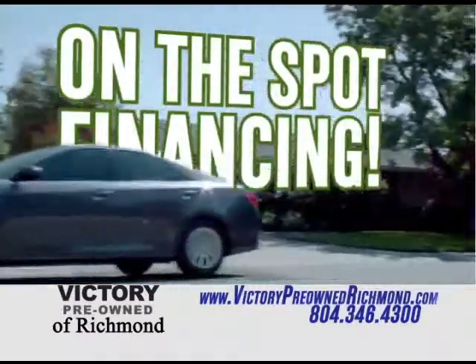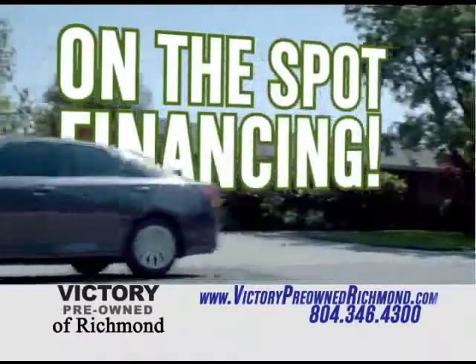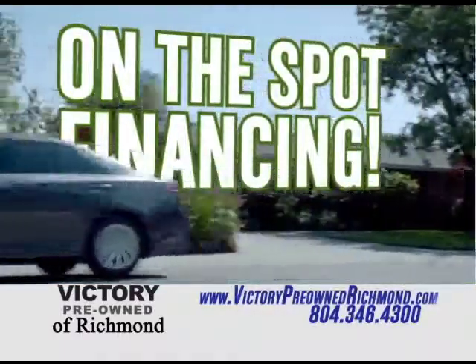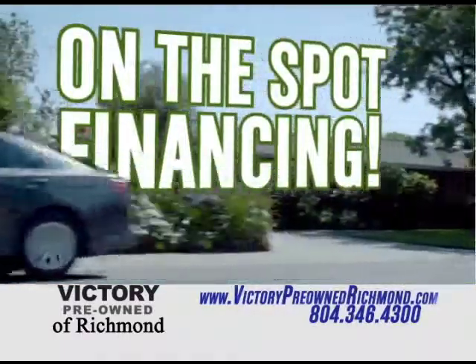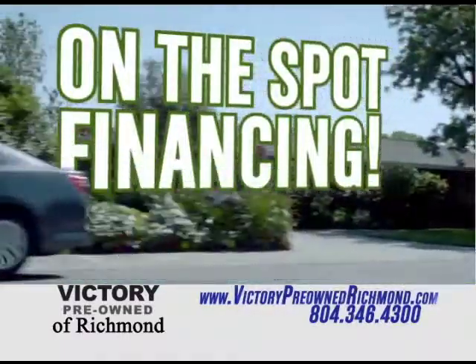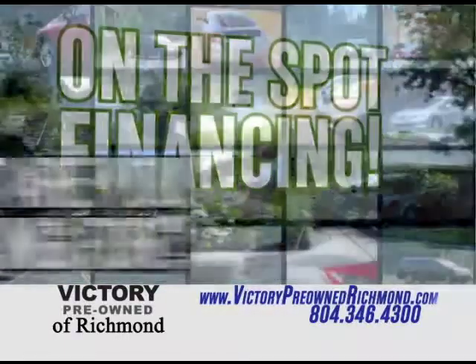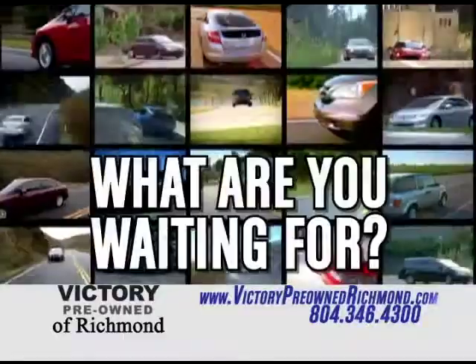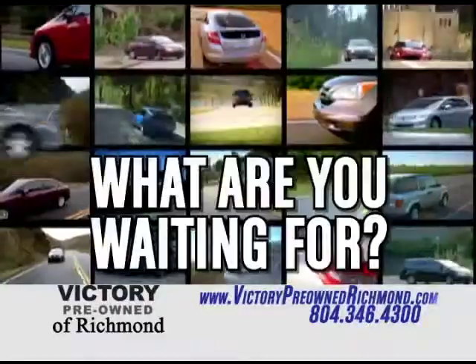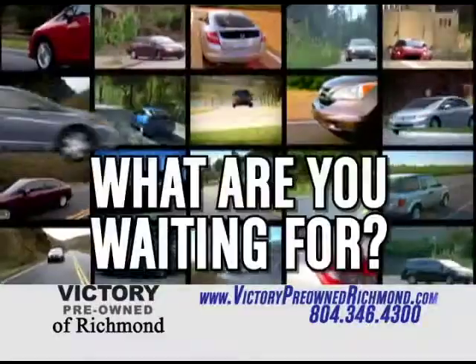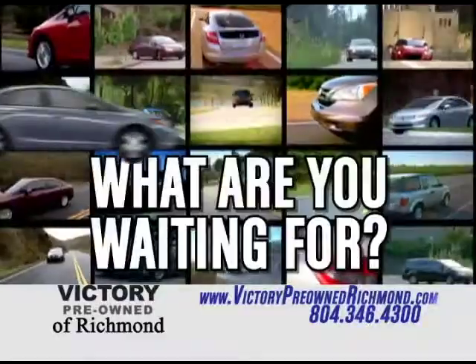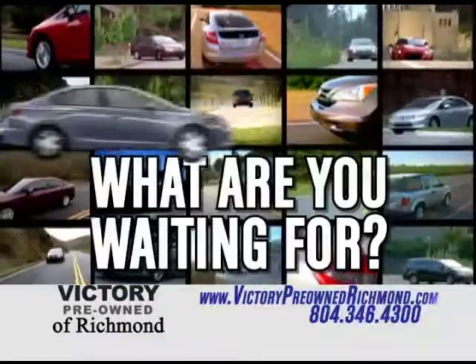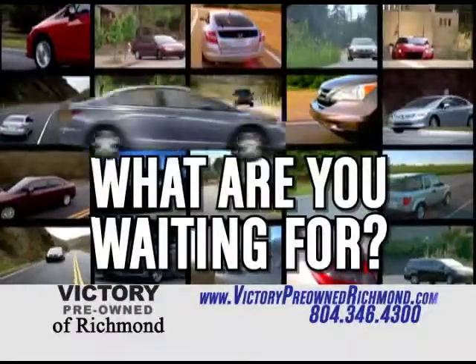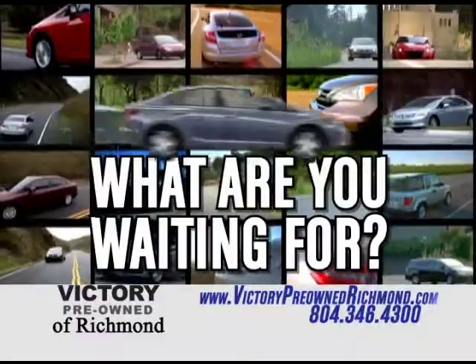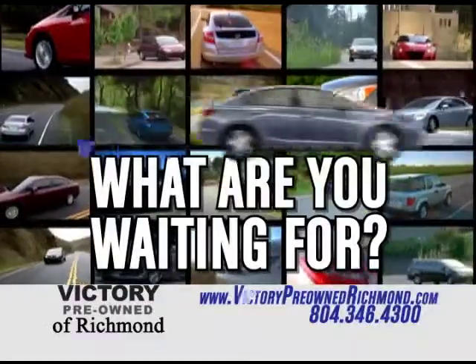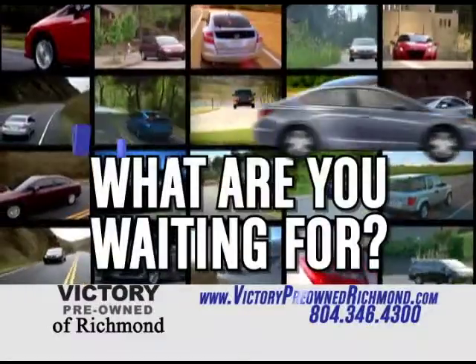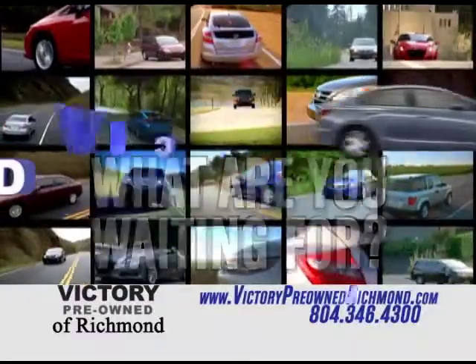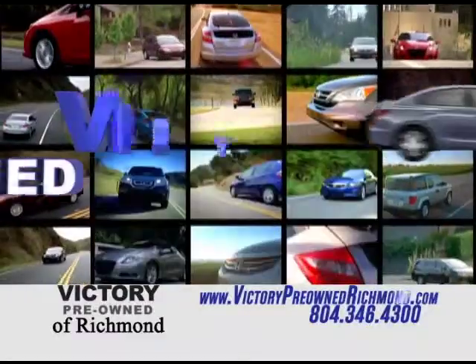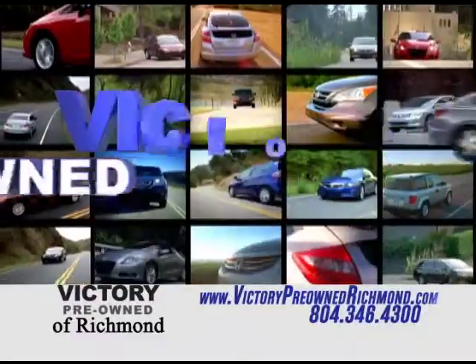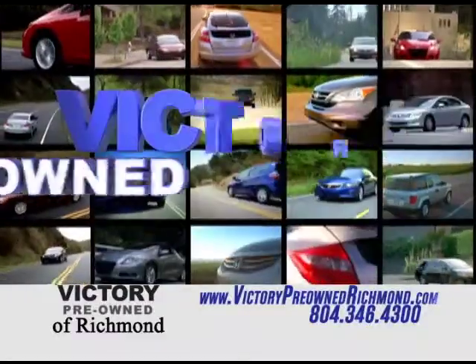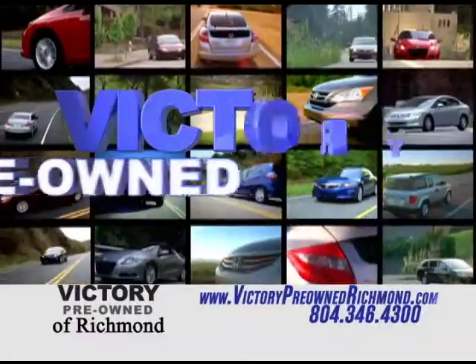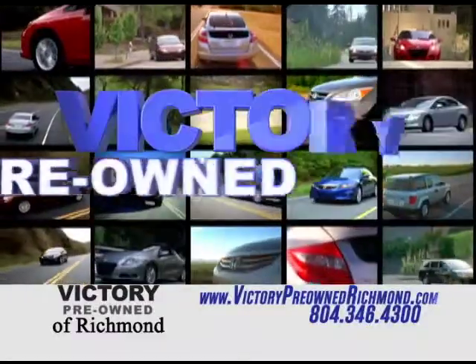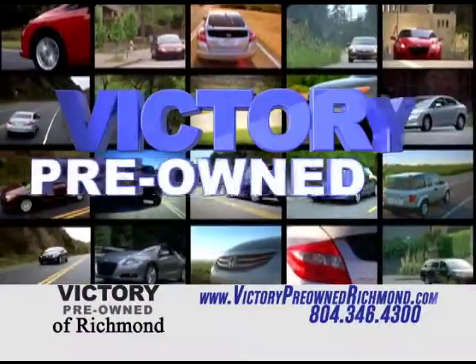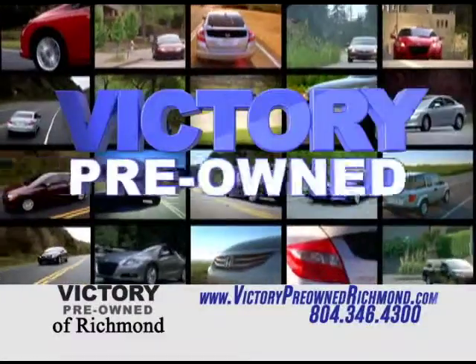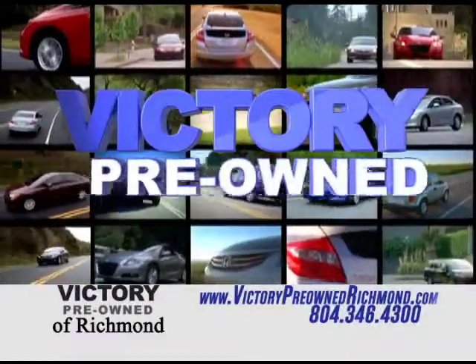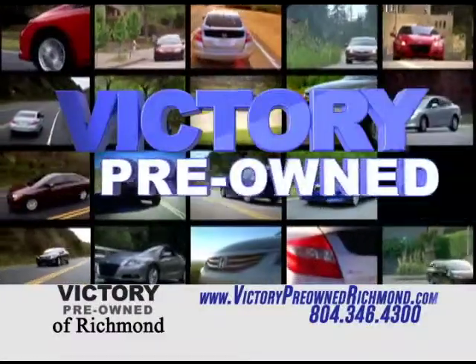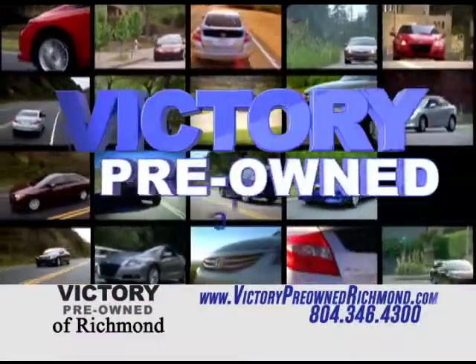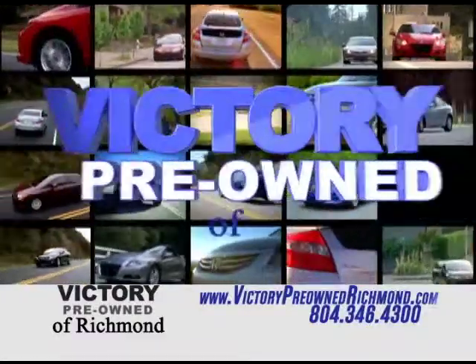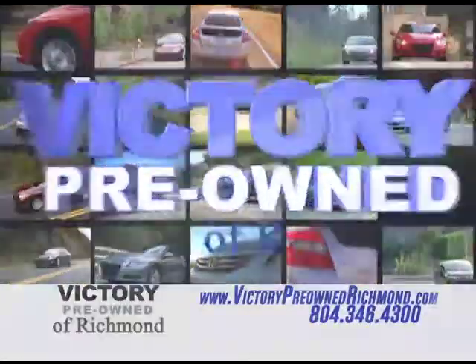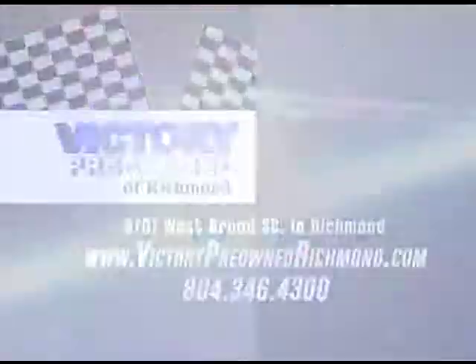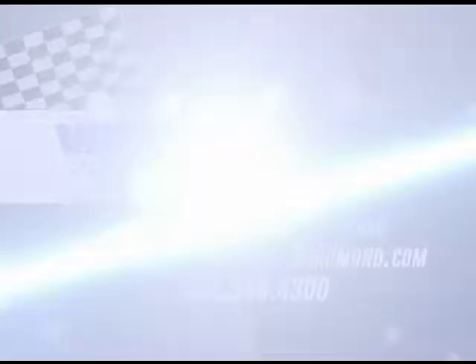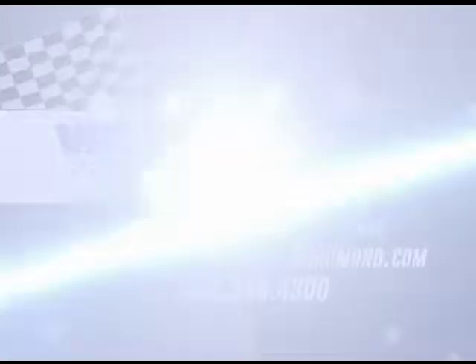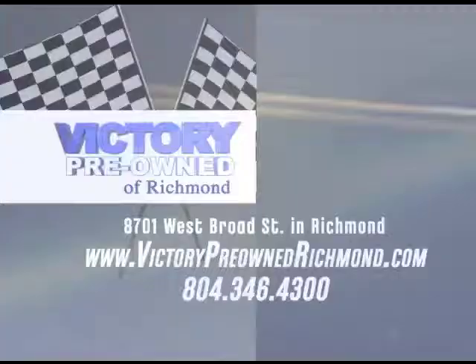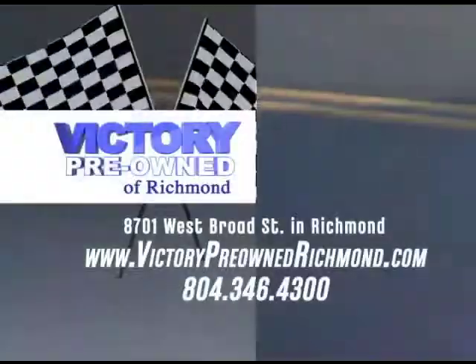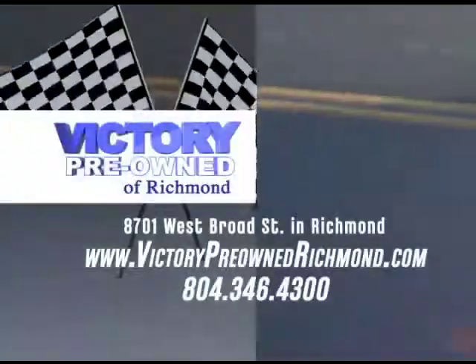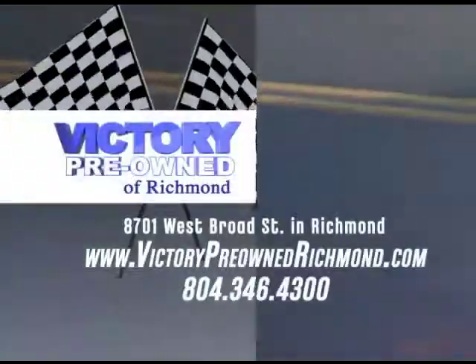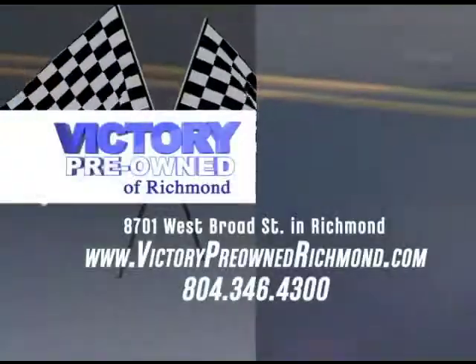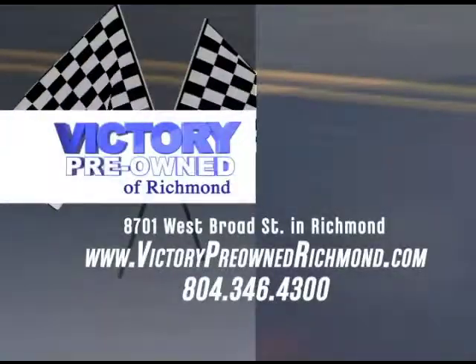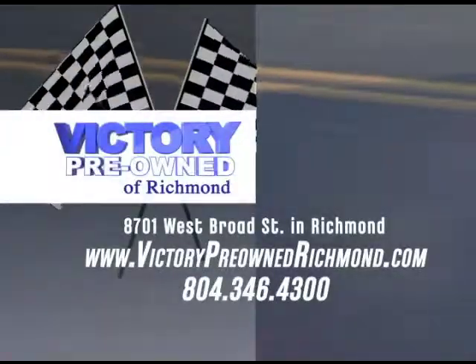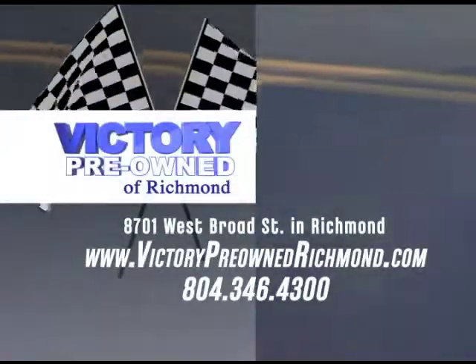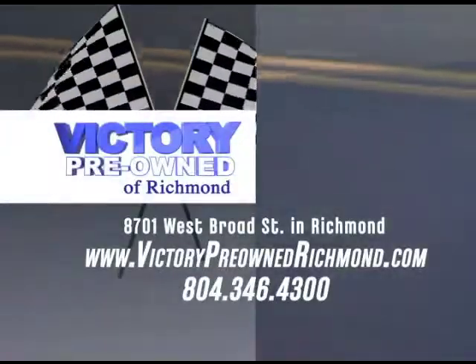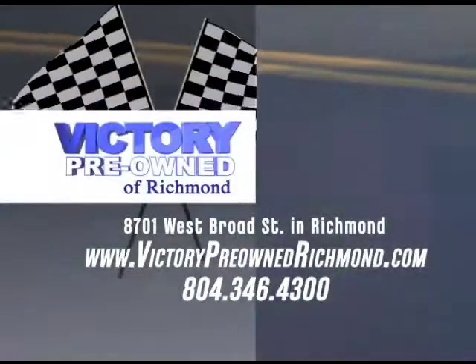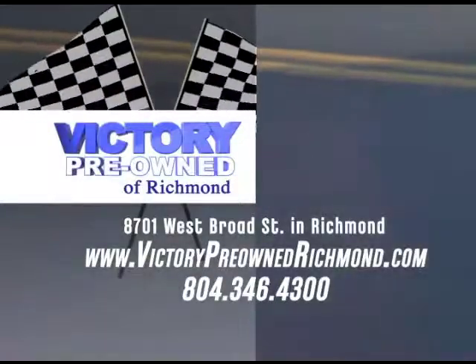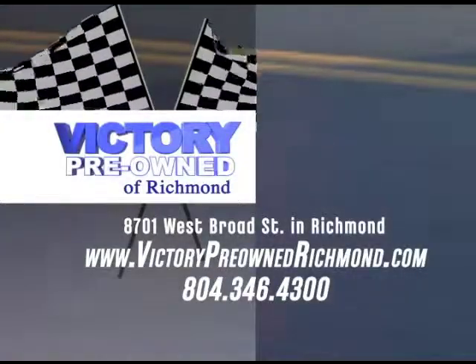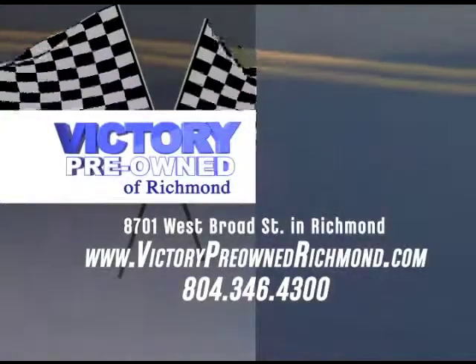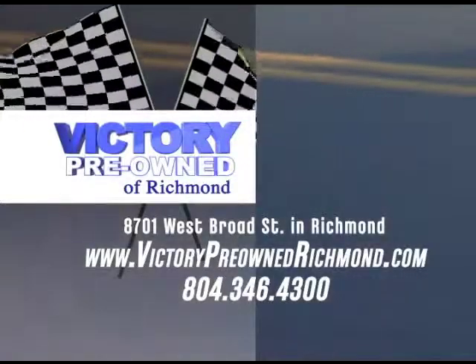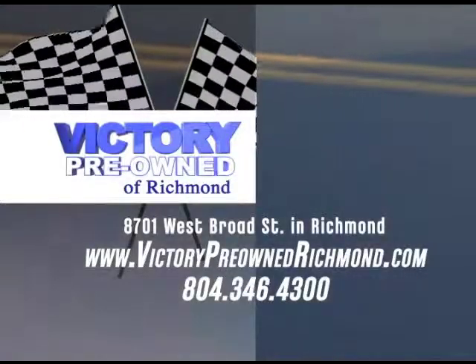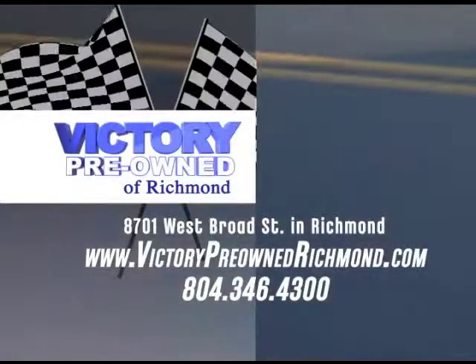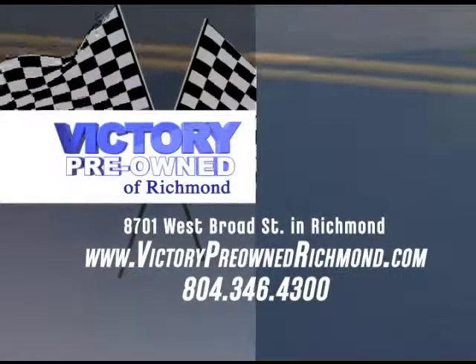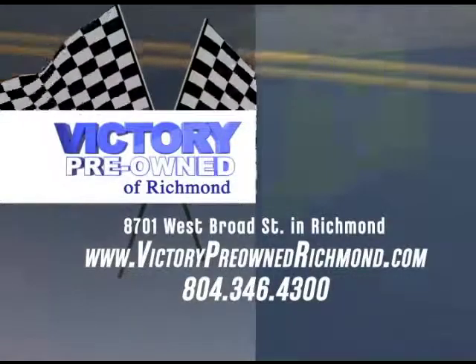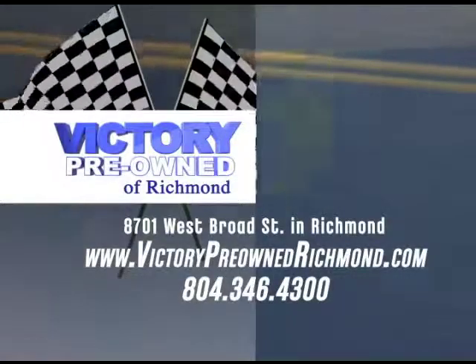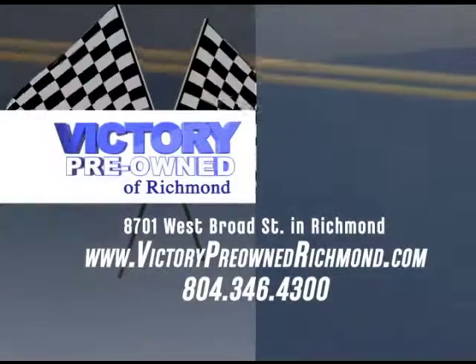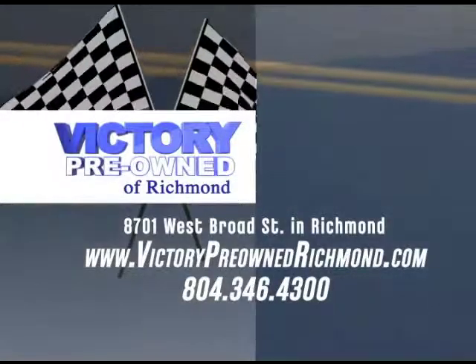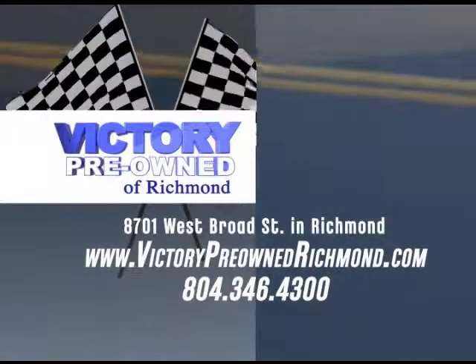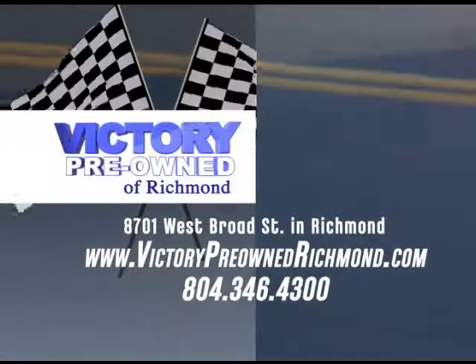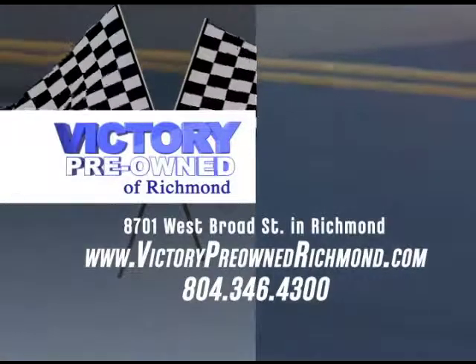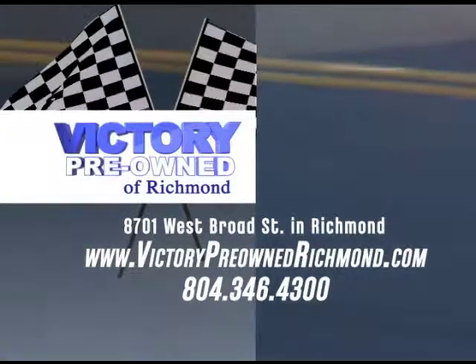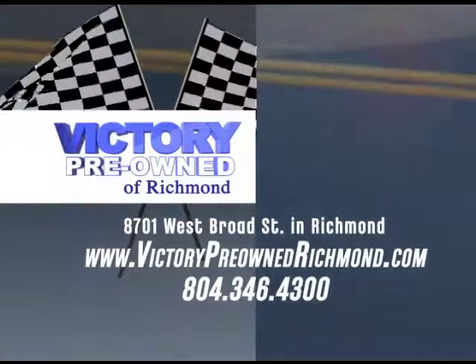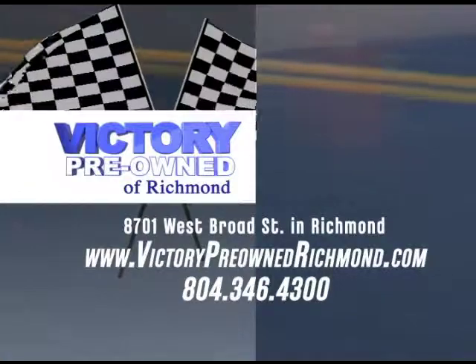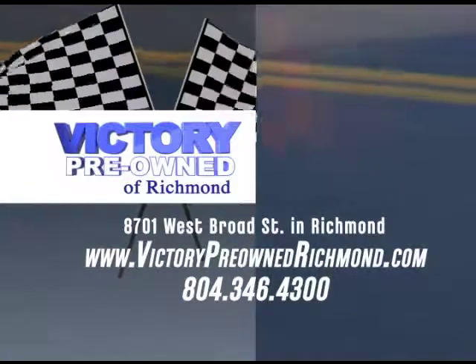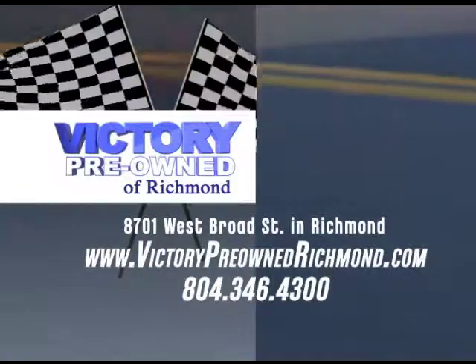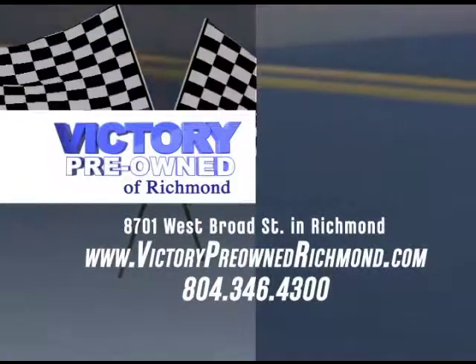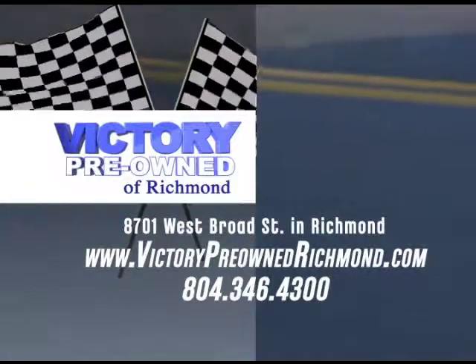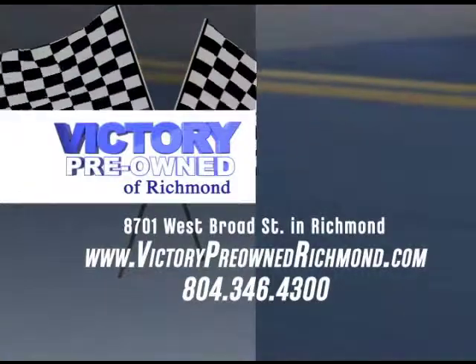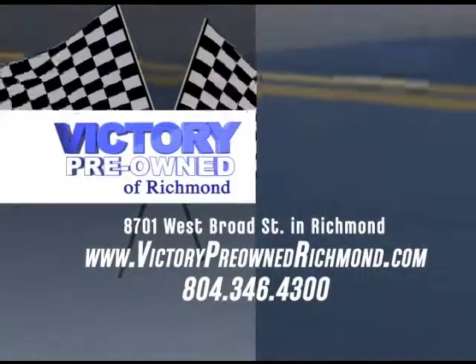What are you waiting for? Come see us at Victory Pre-Owned of Richmond, 8701 West Broad Street in Richmond.